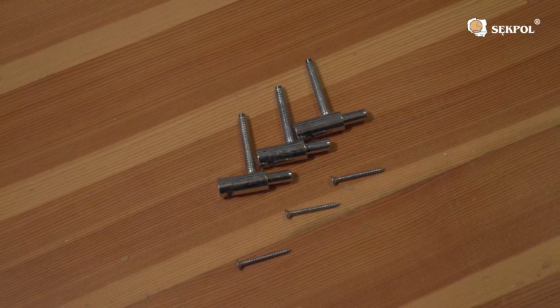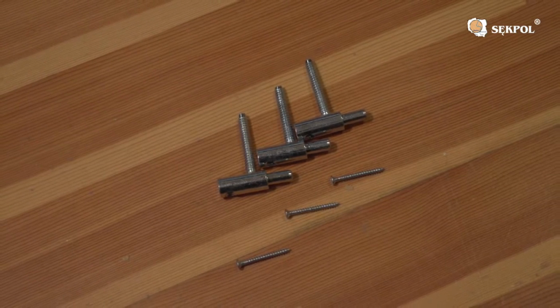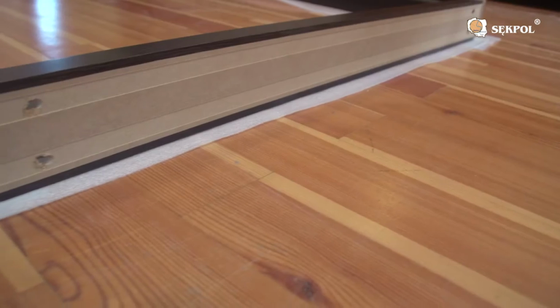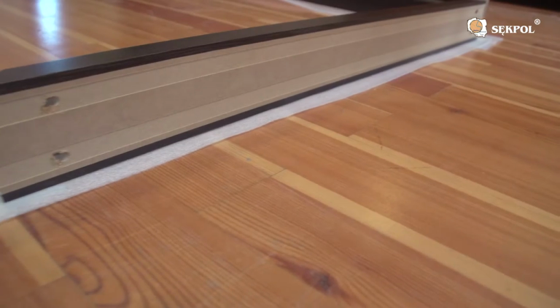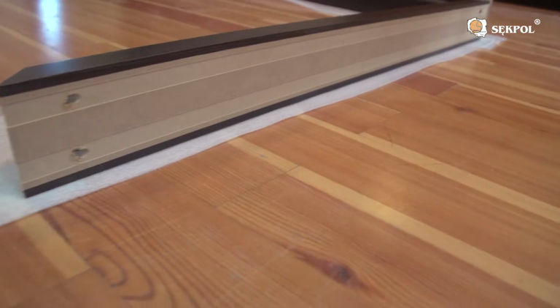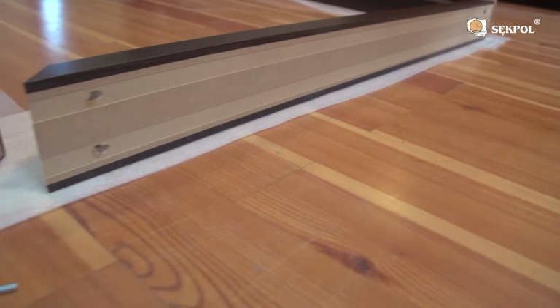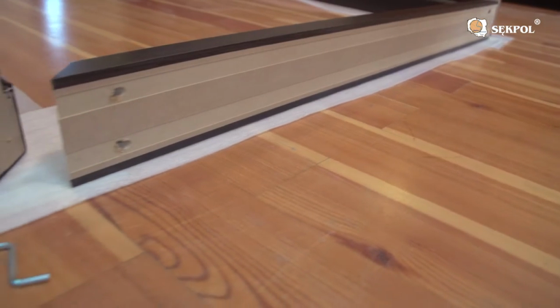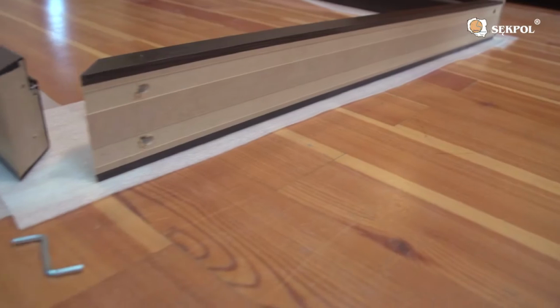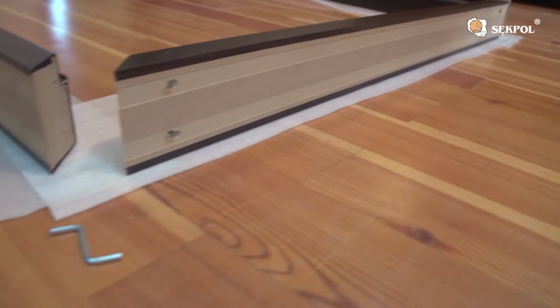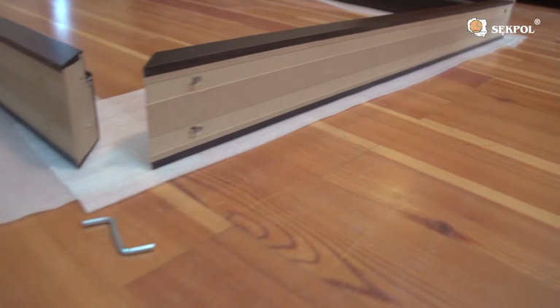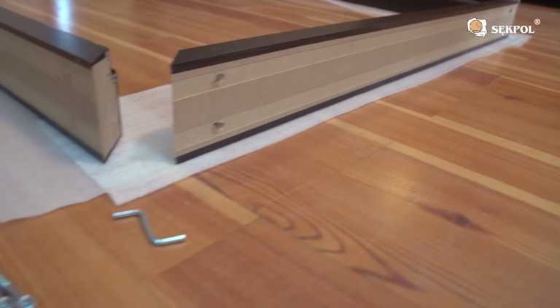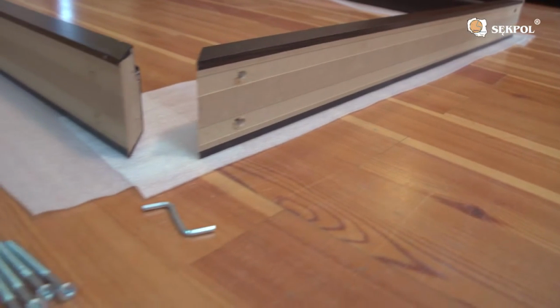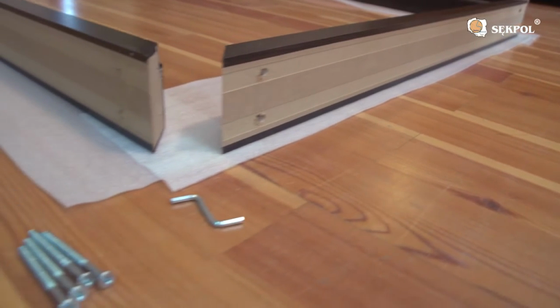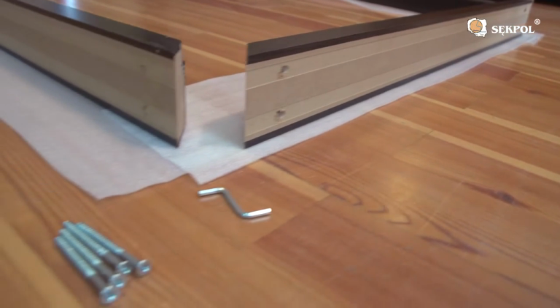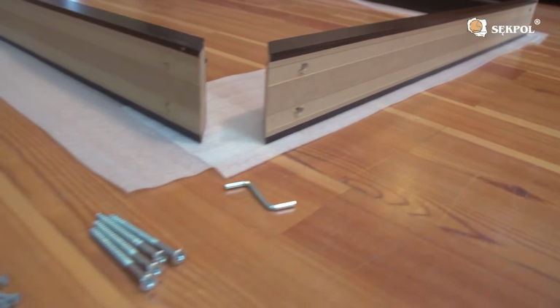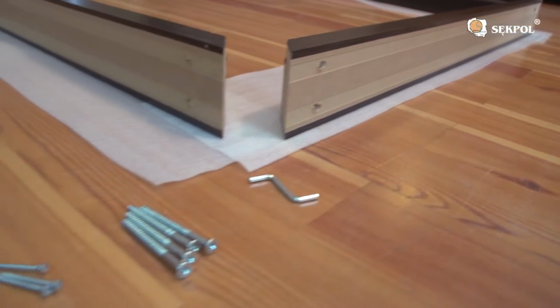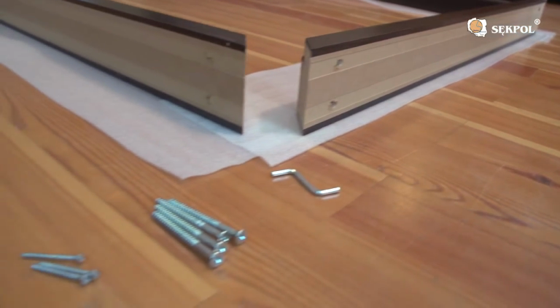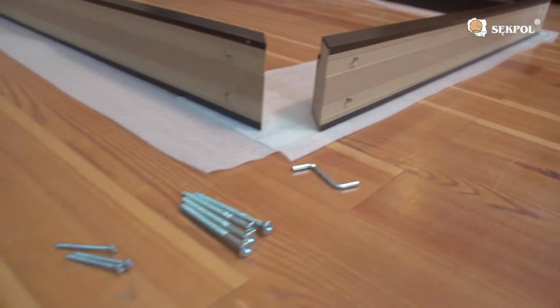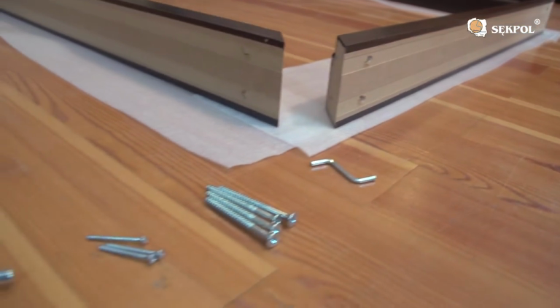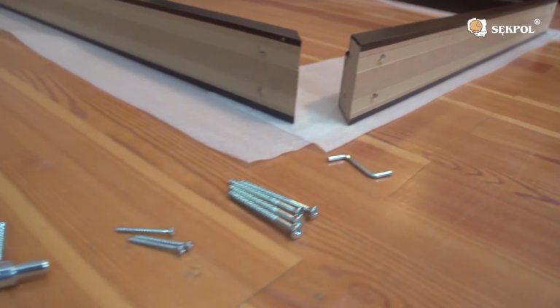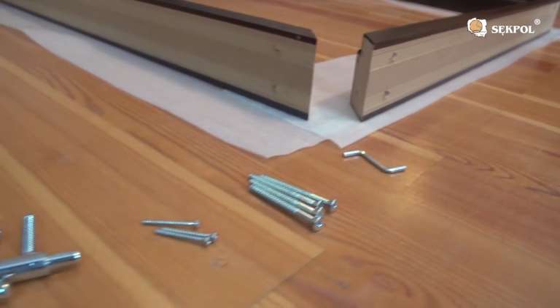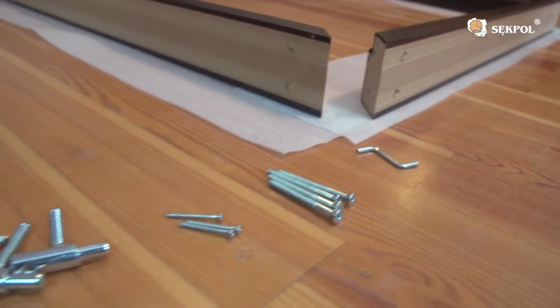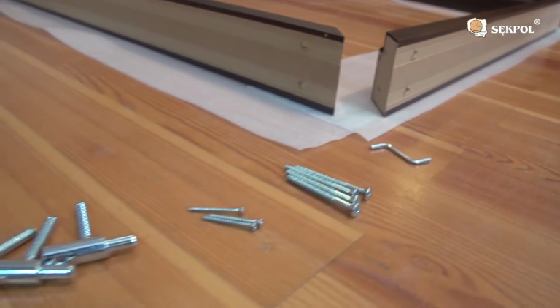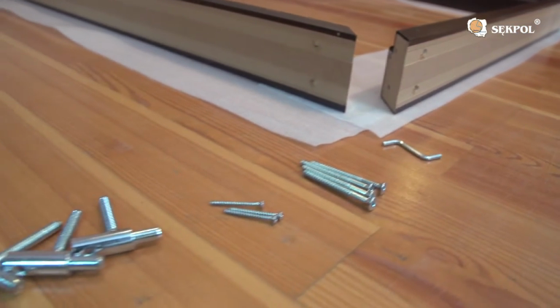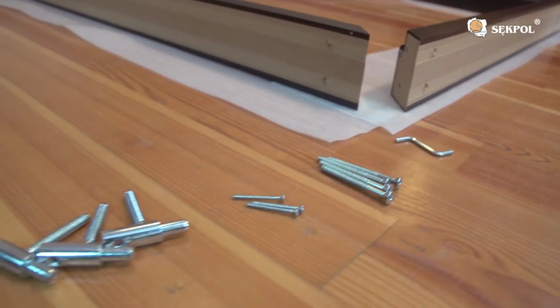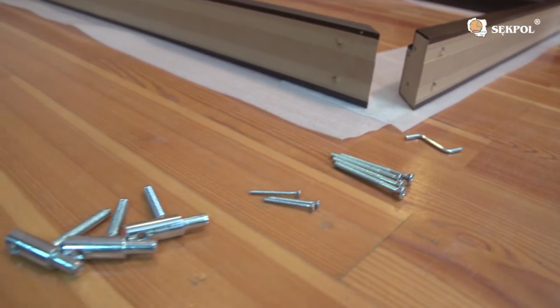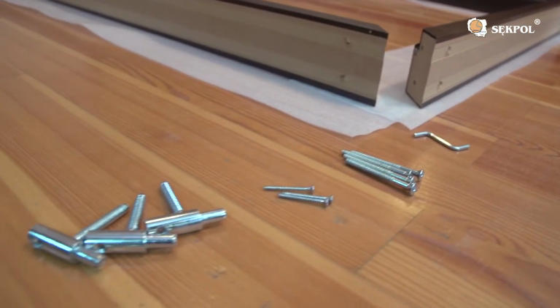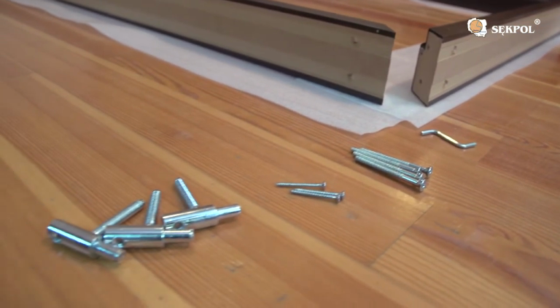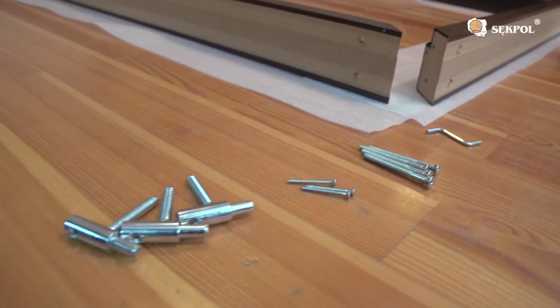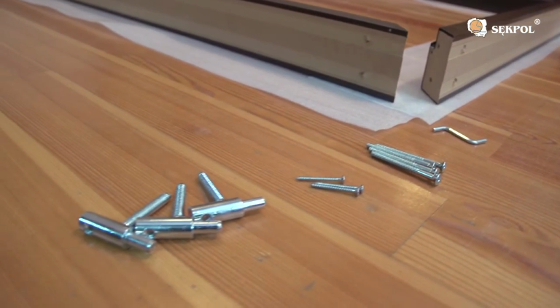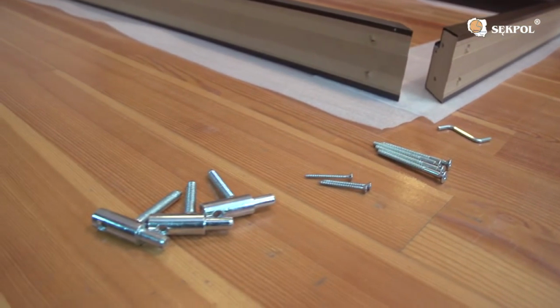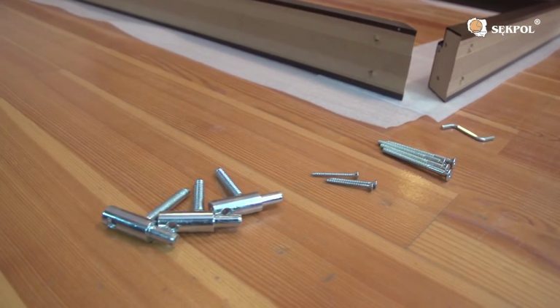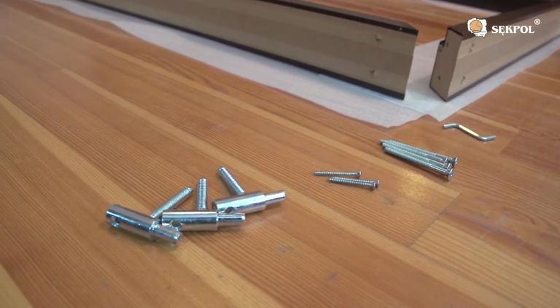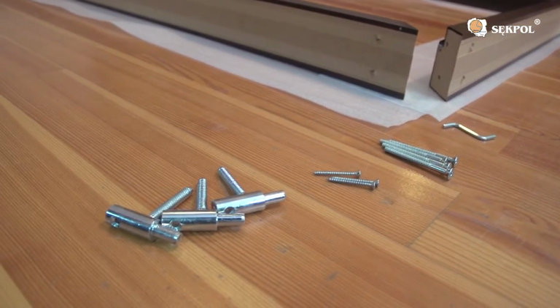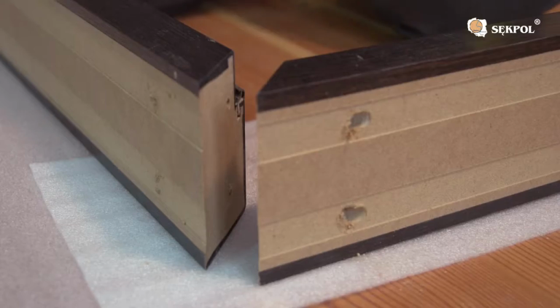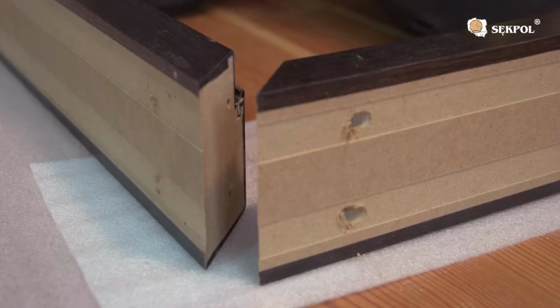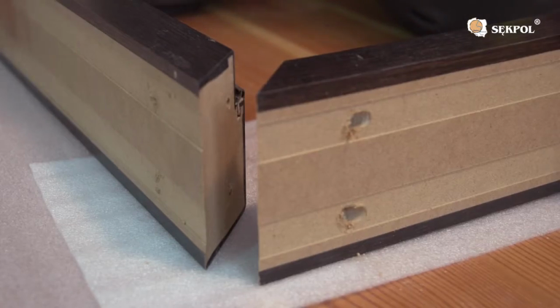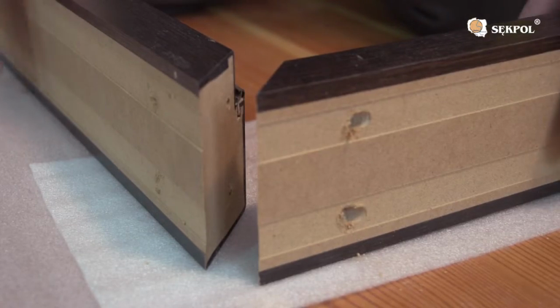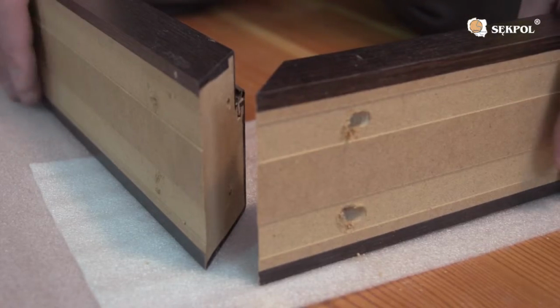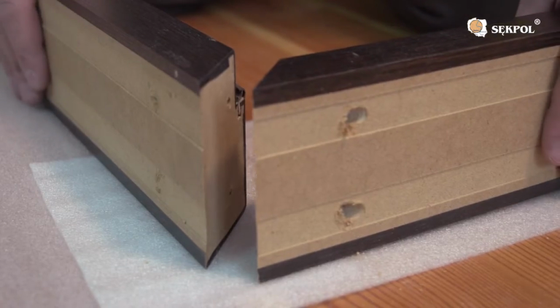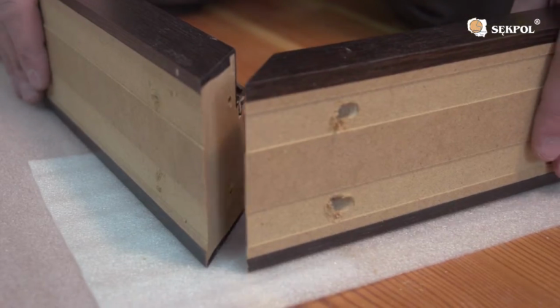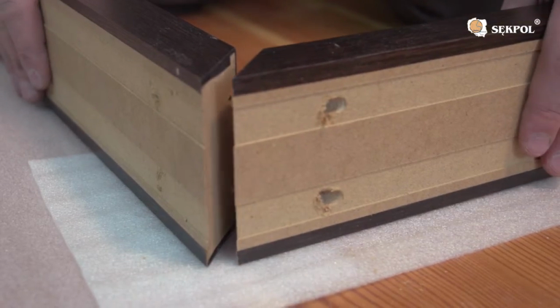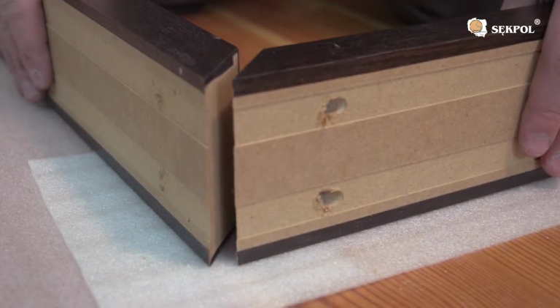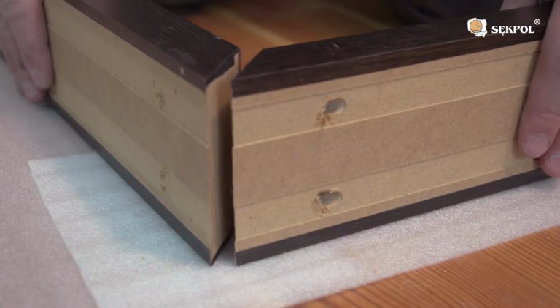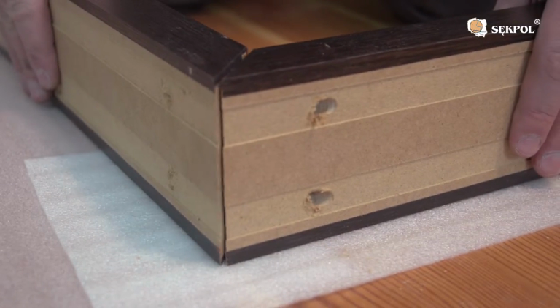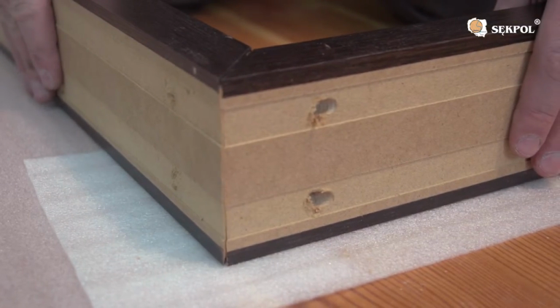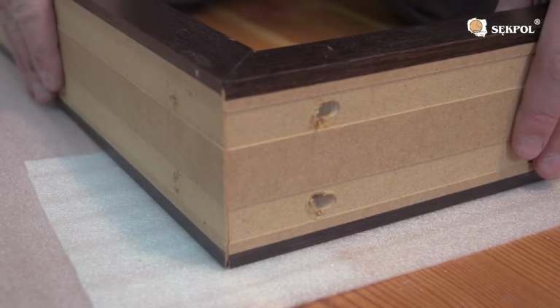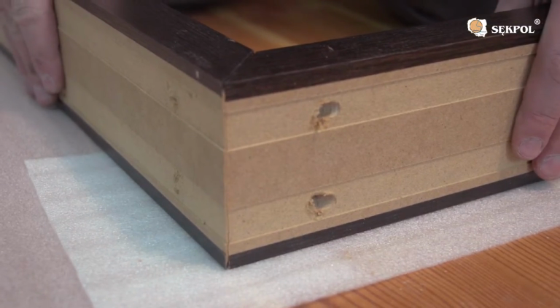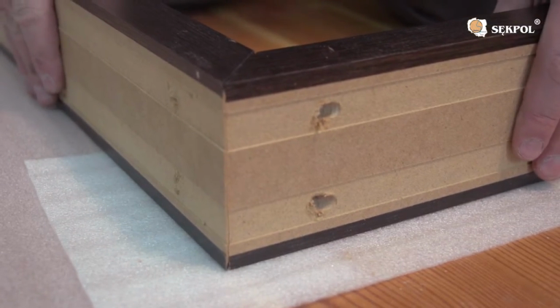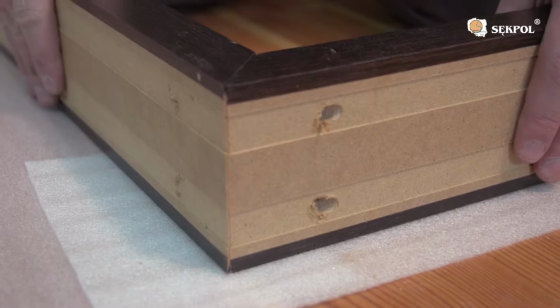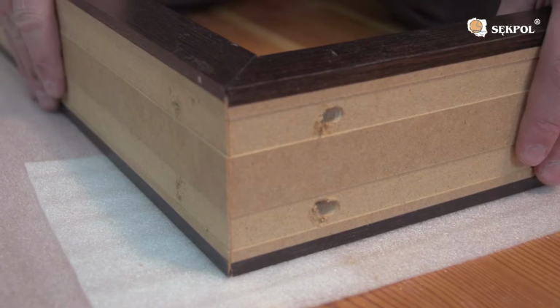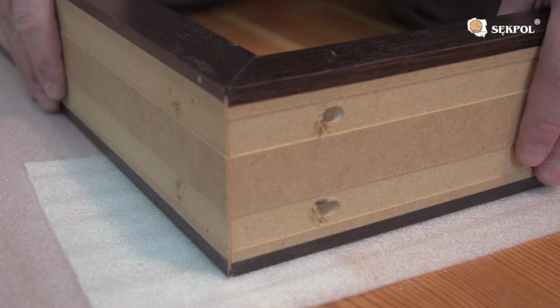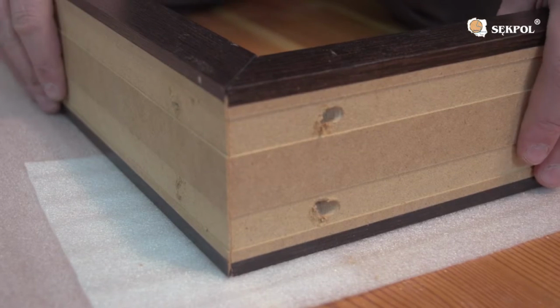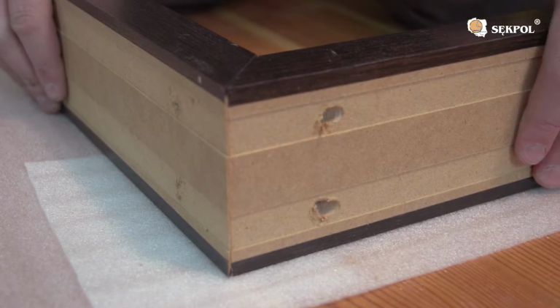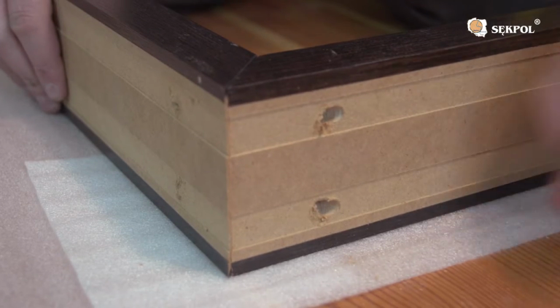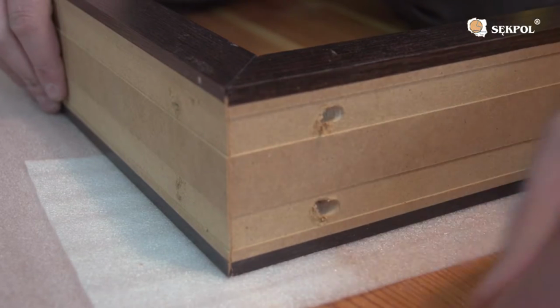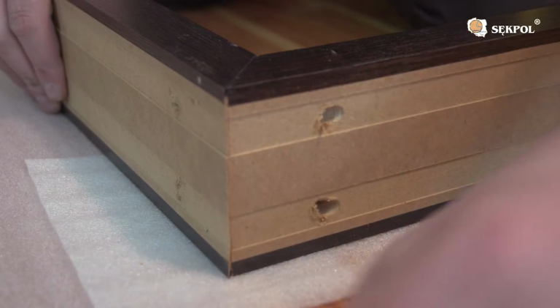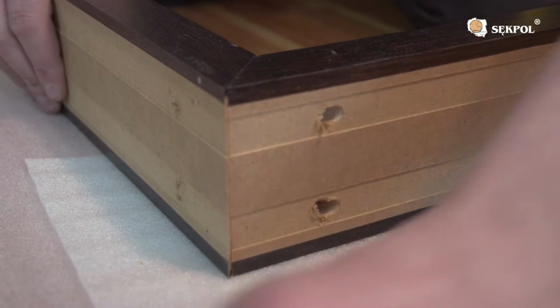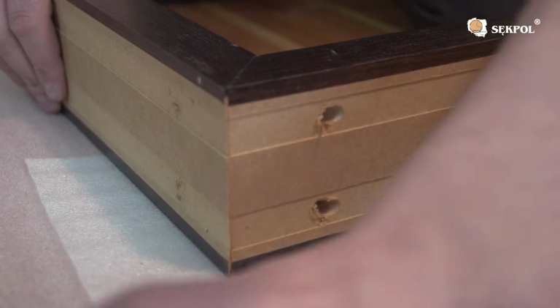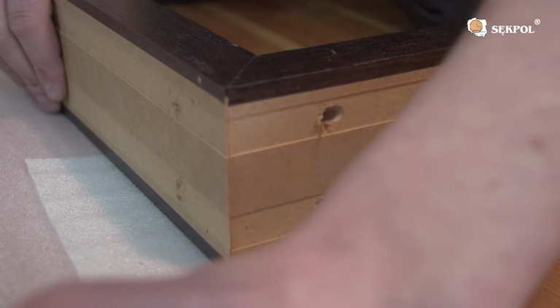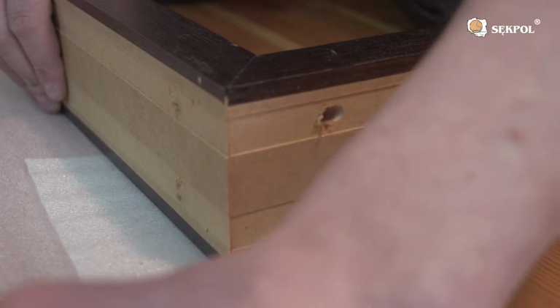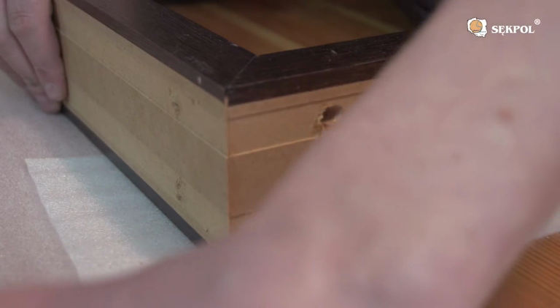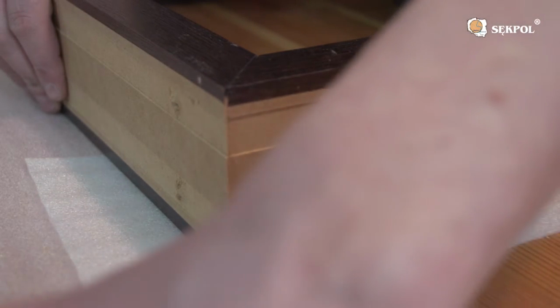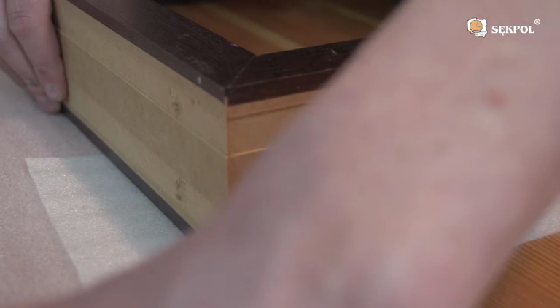Place the door frame elements on a flat surface. Screw them into the prepared holes using the confirmants.